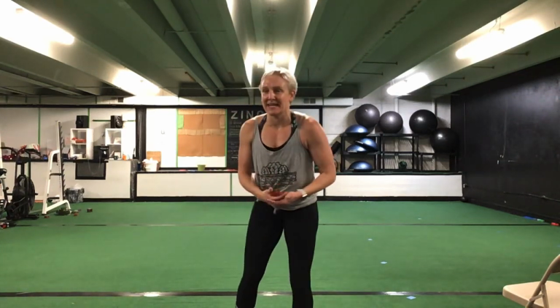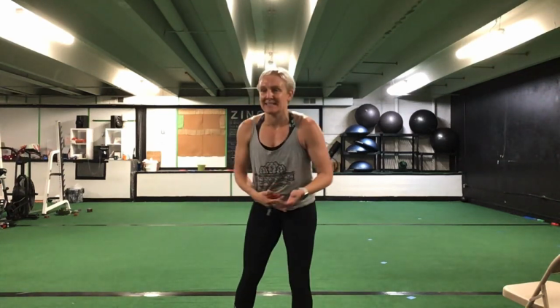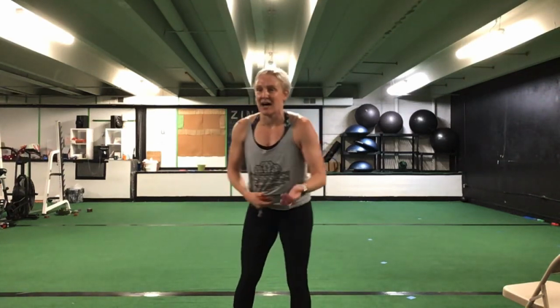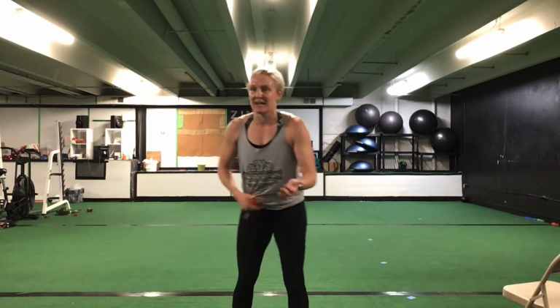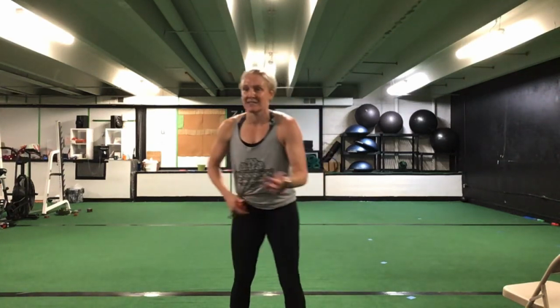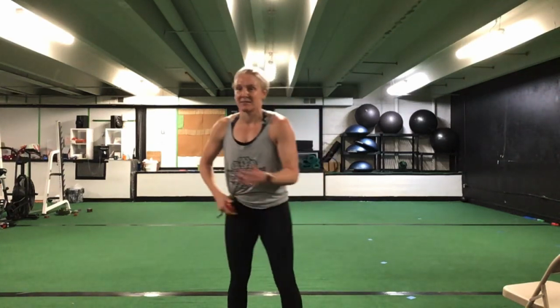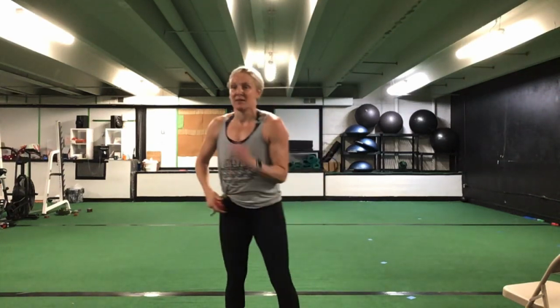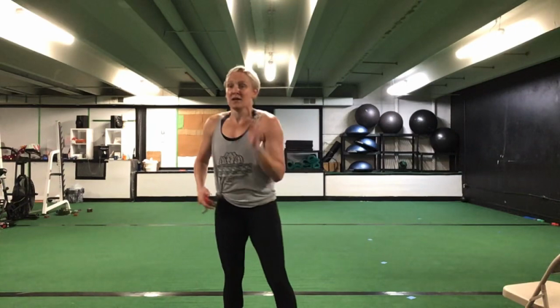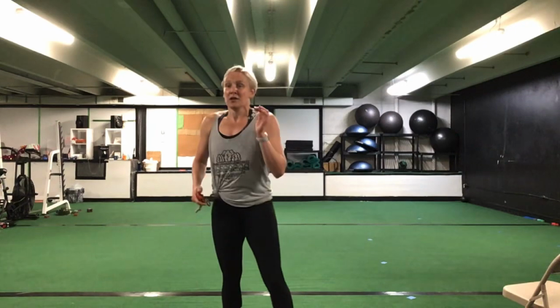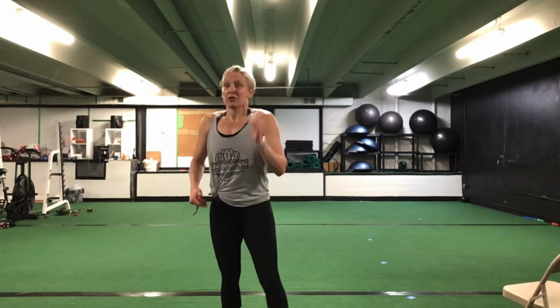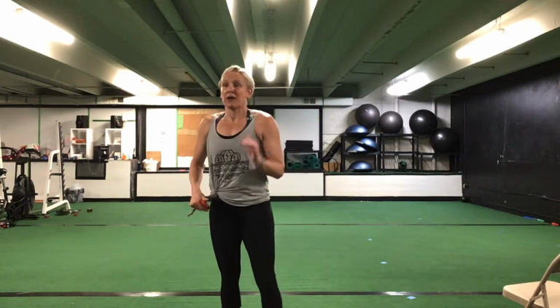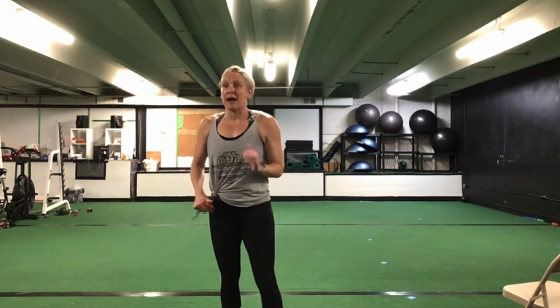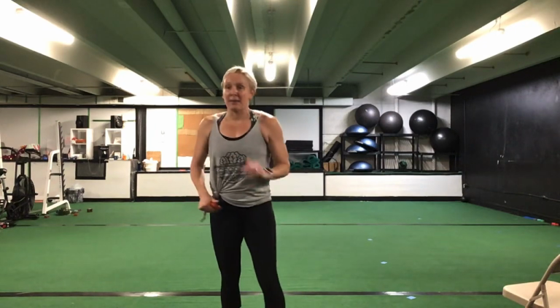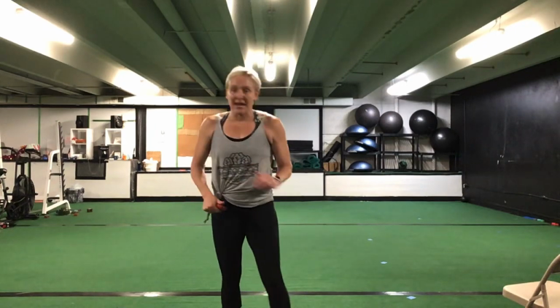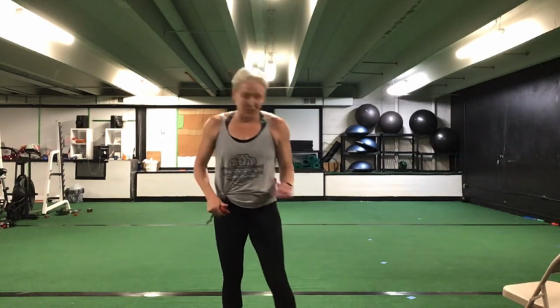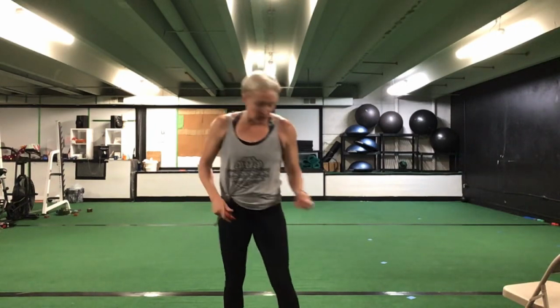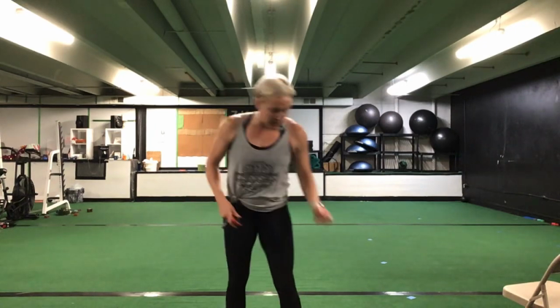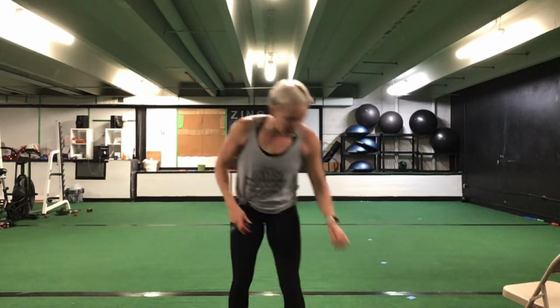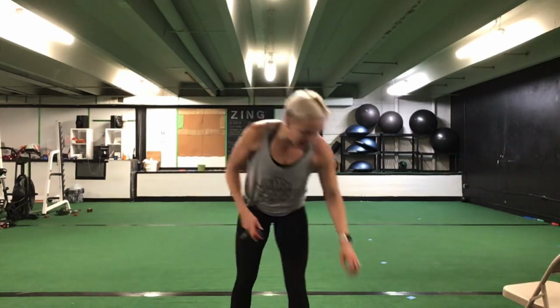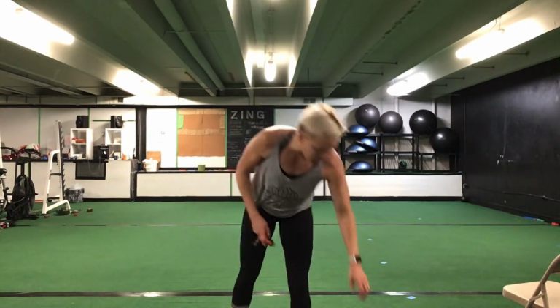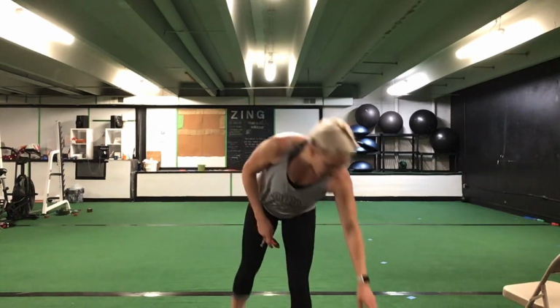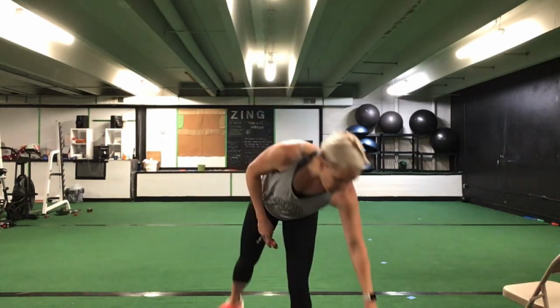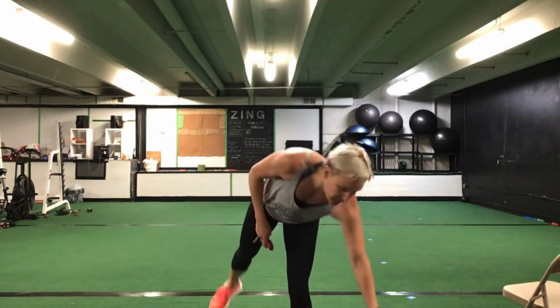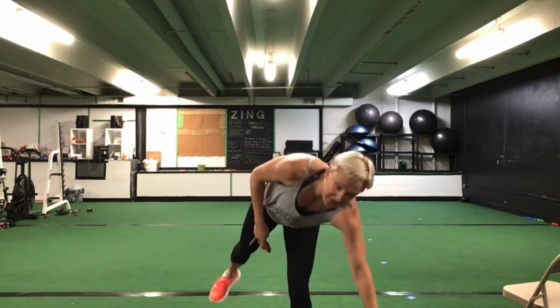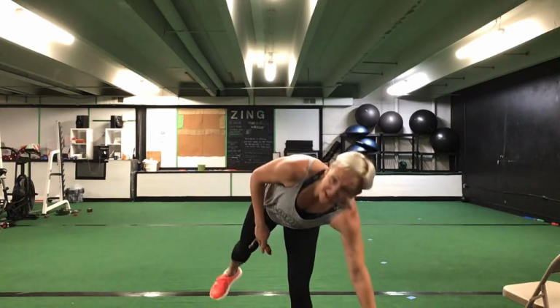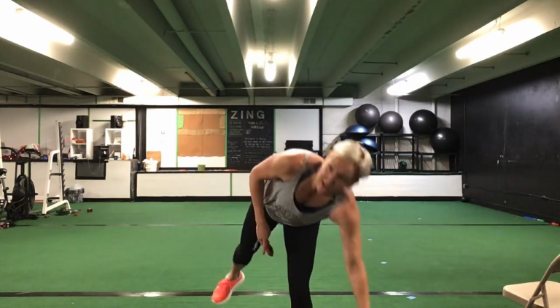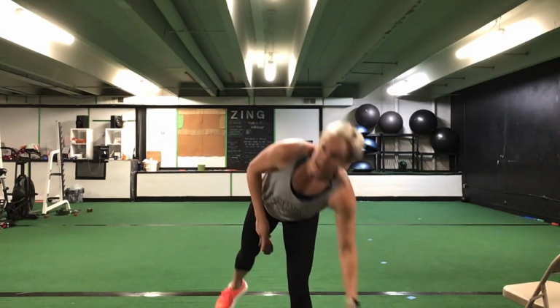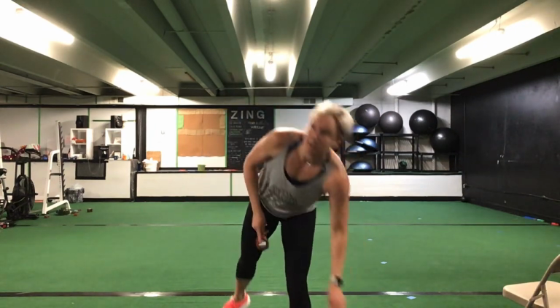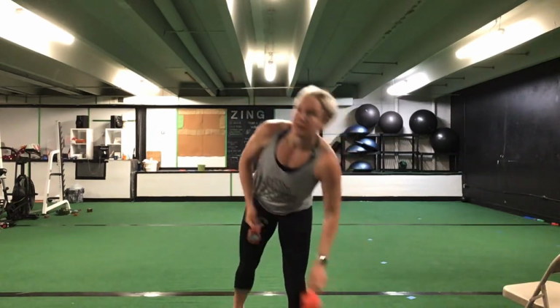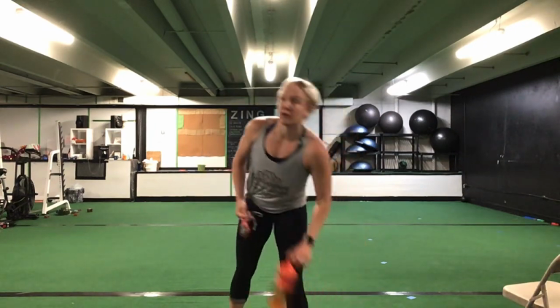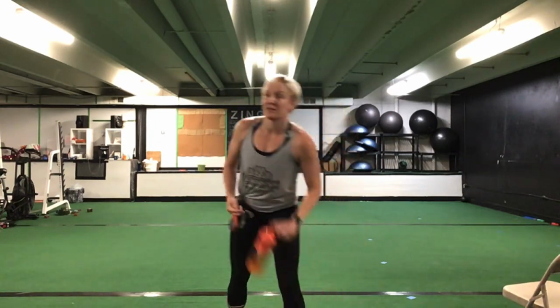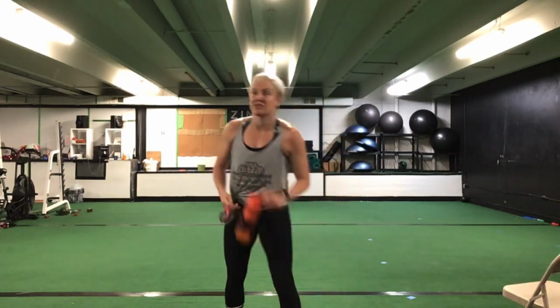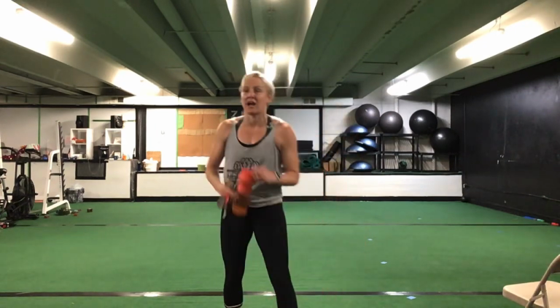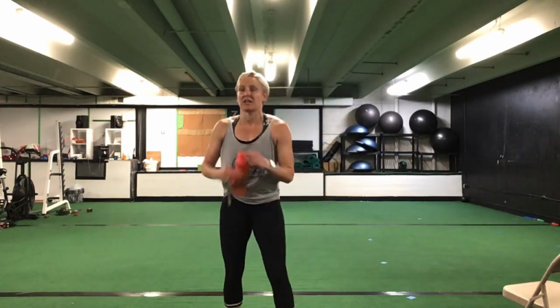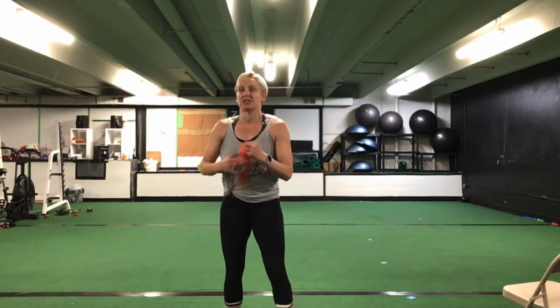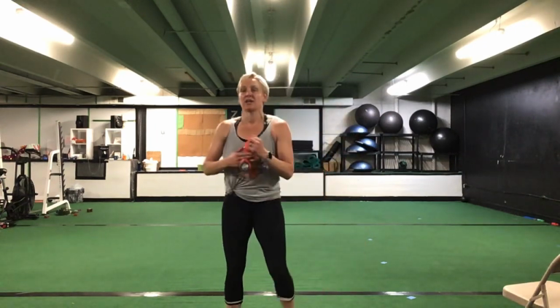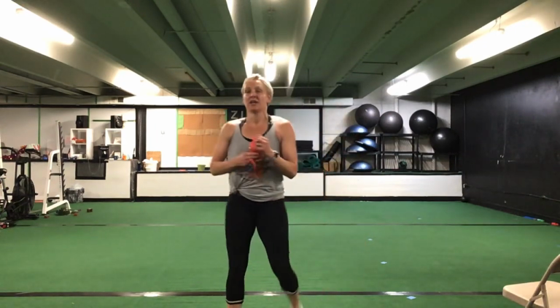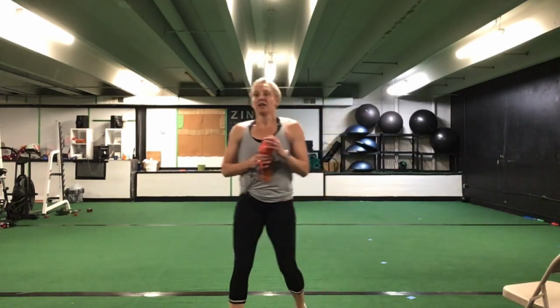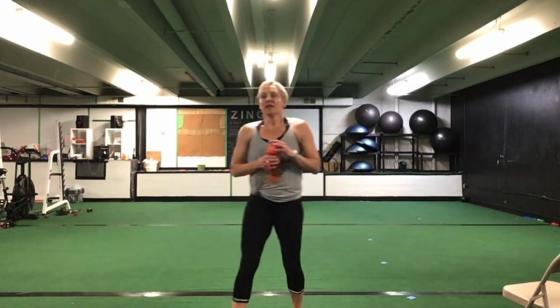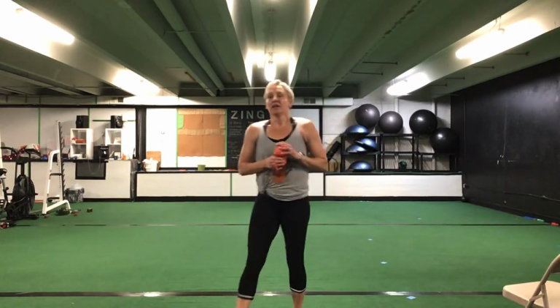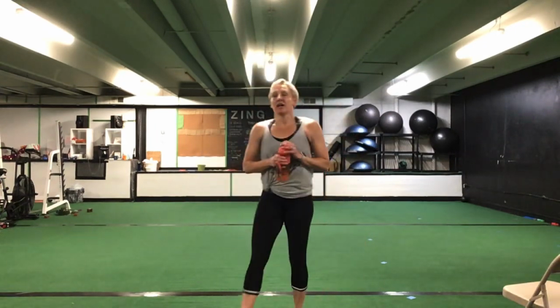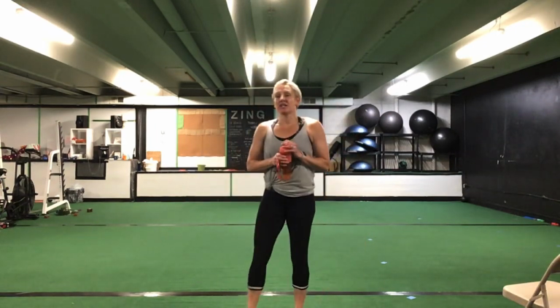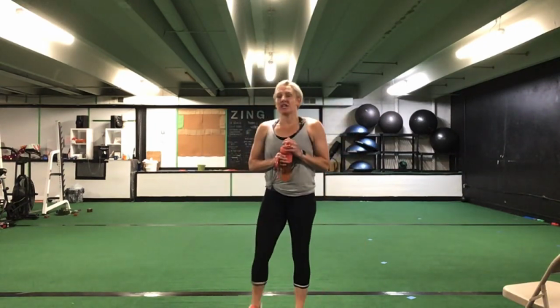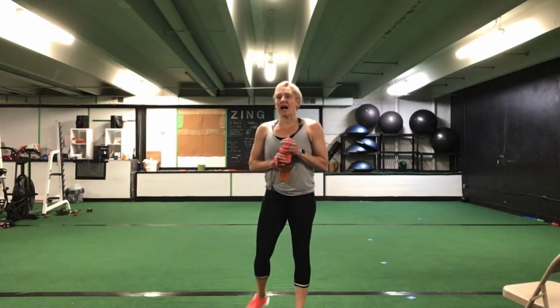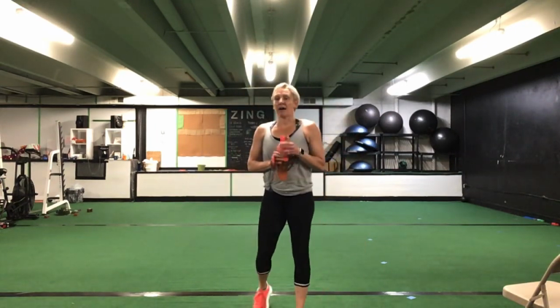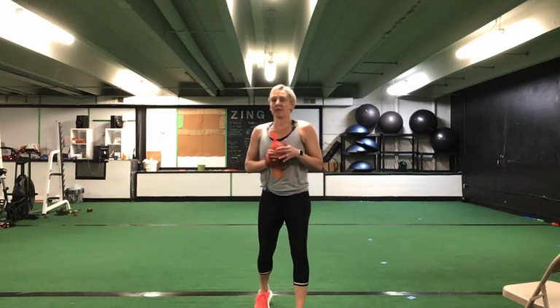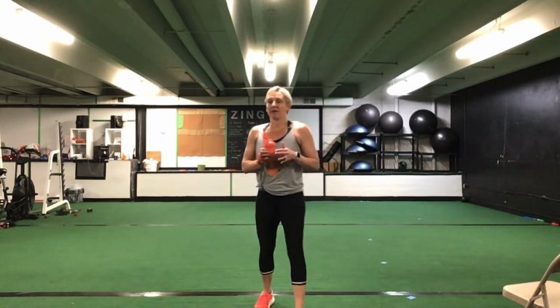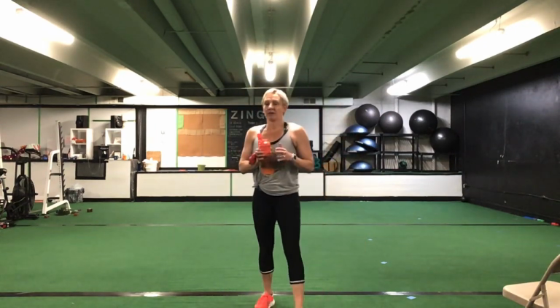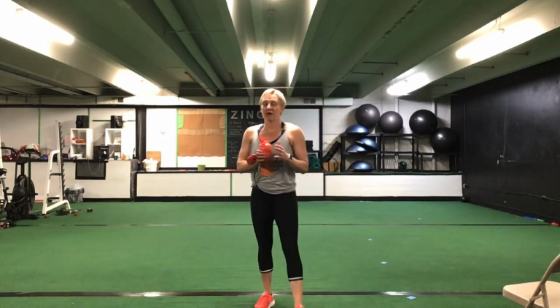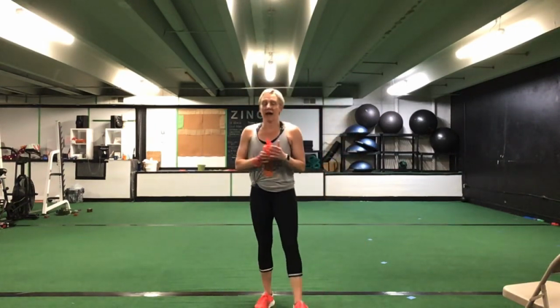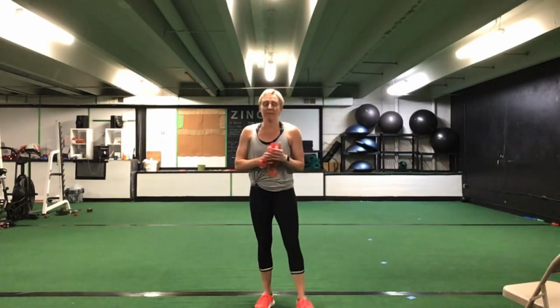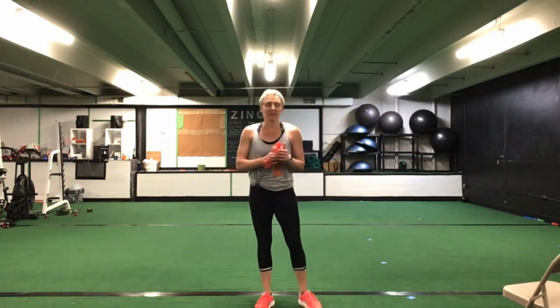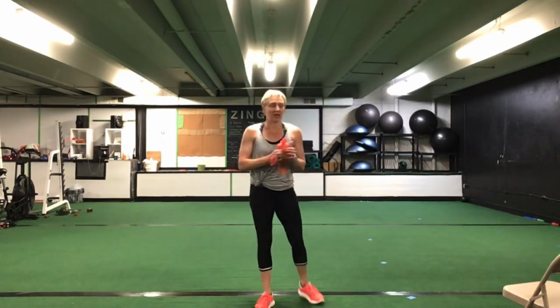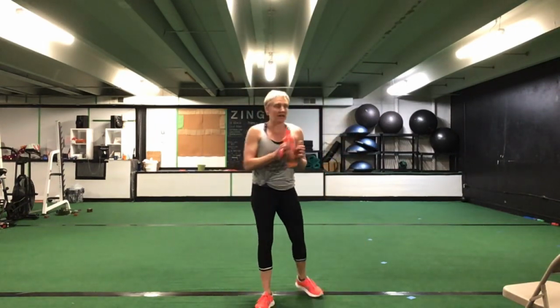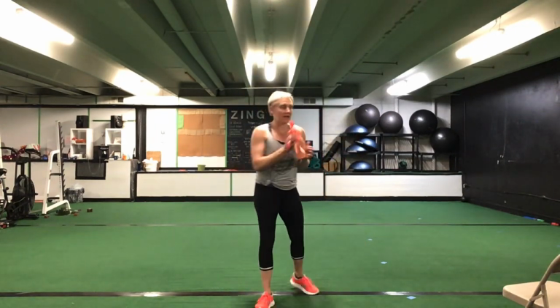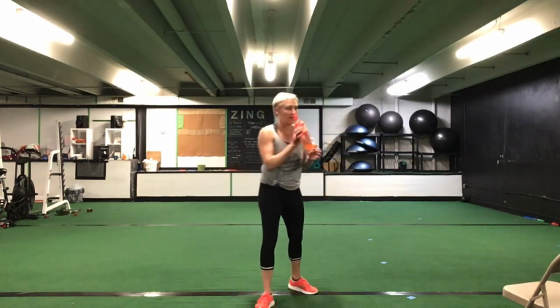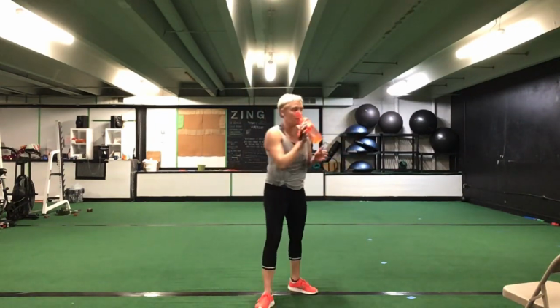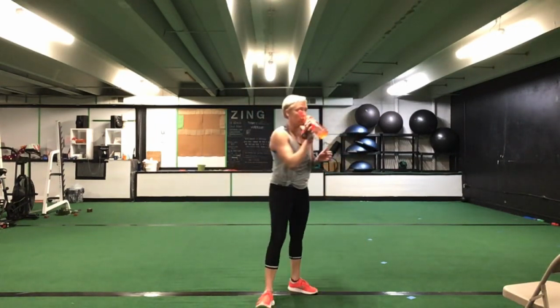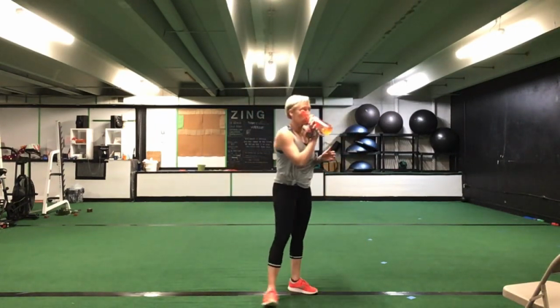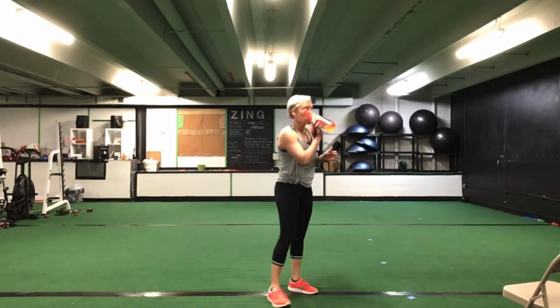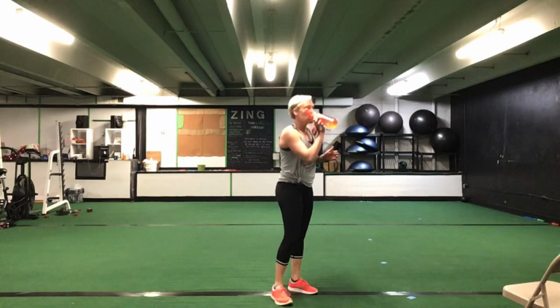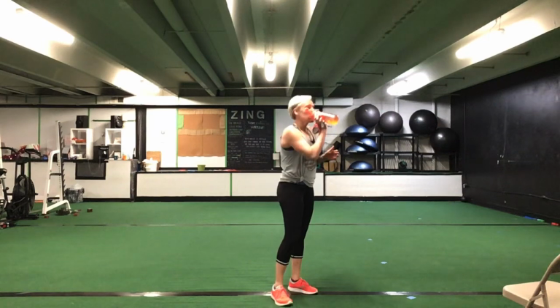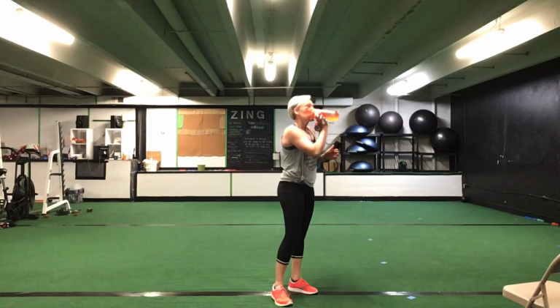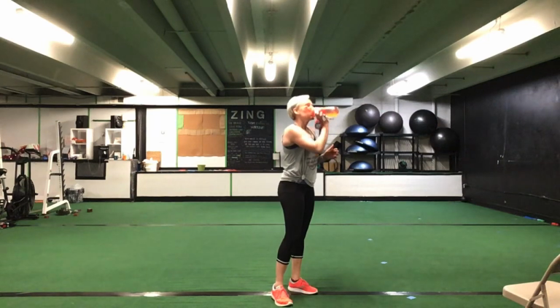Great job, ladies — awesome. Grab a drink. We have one more thing to do before we stretch. Good job, grab a drink.